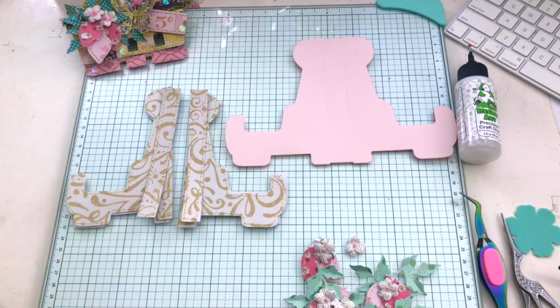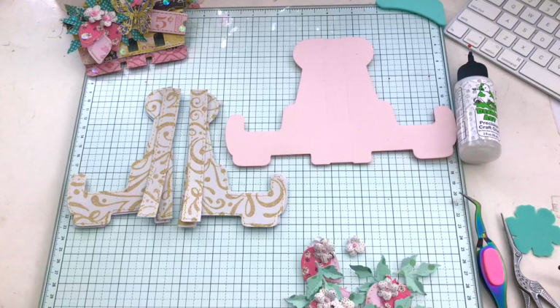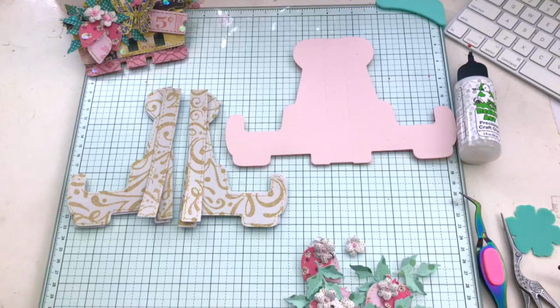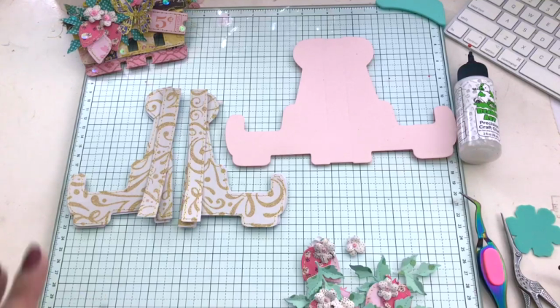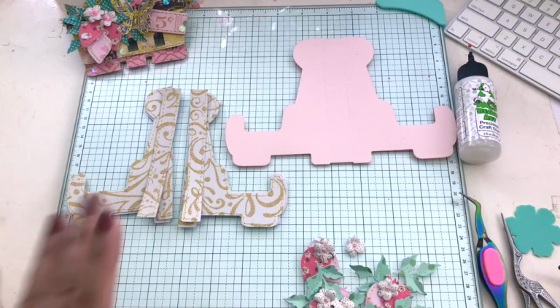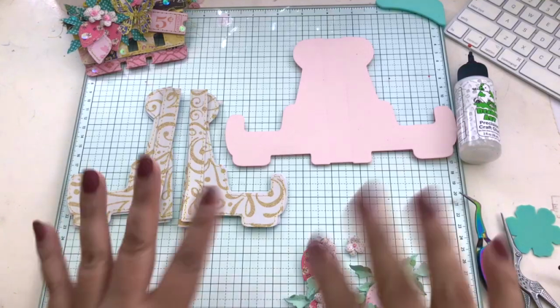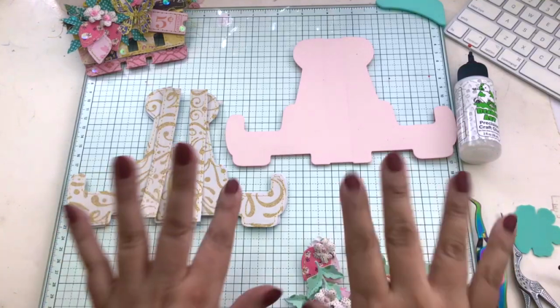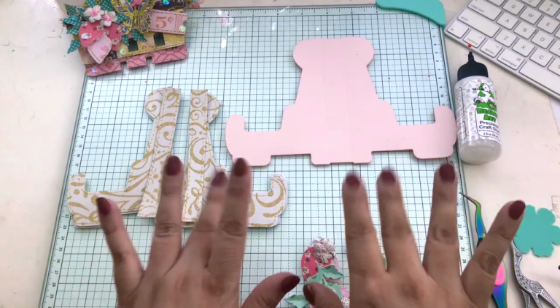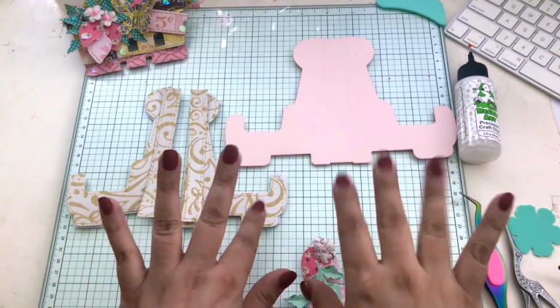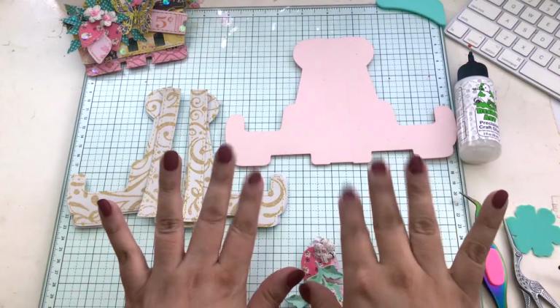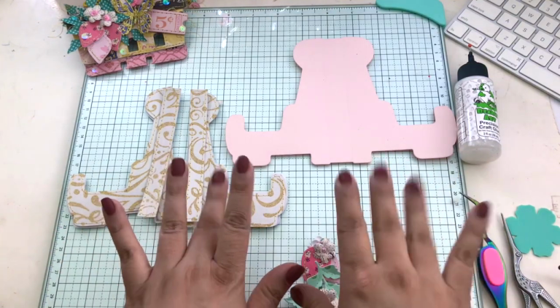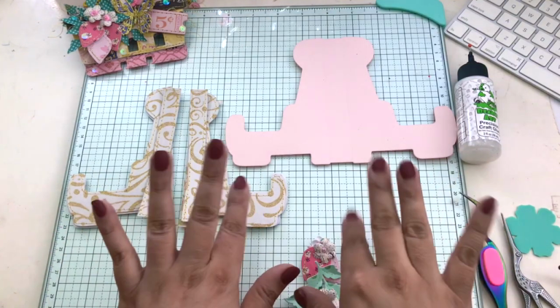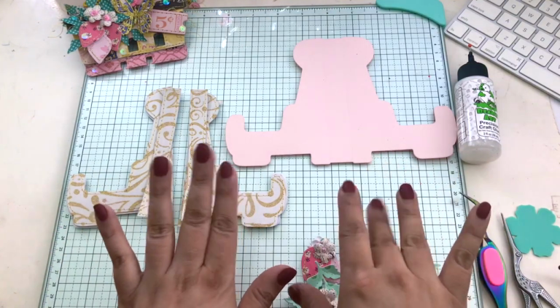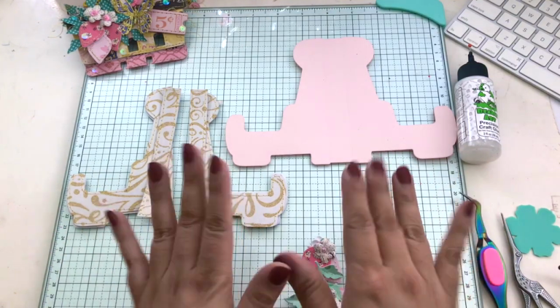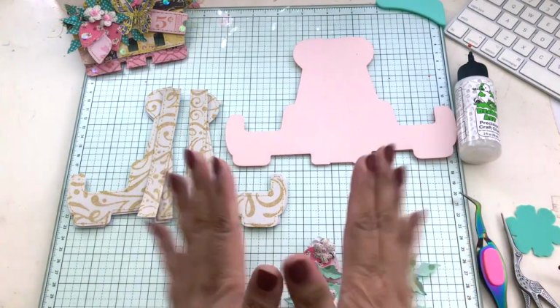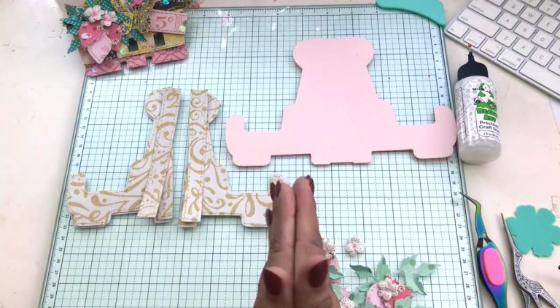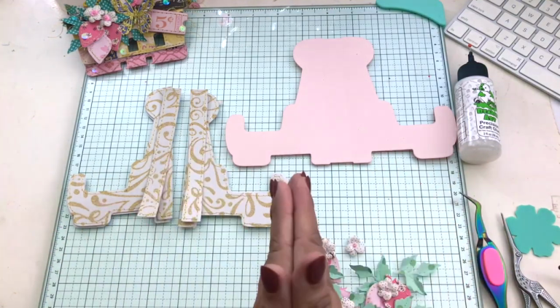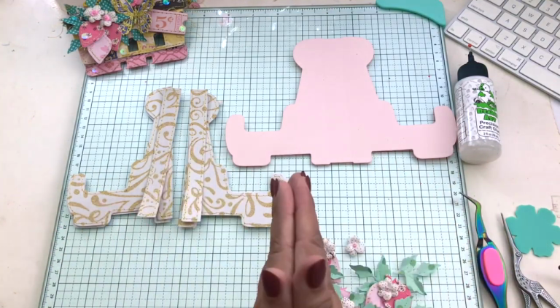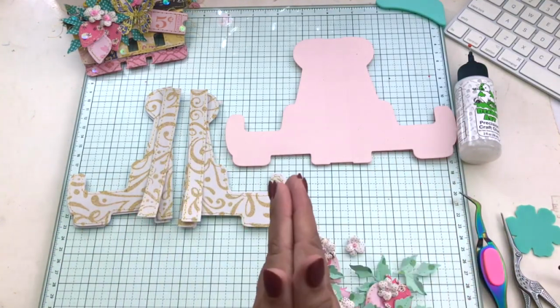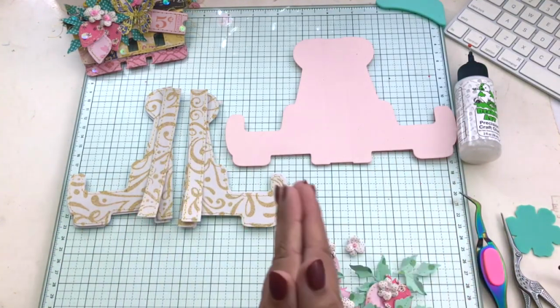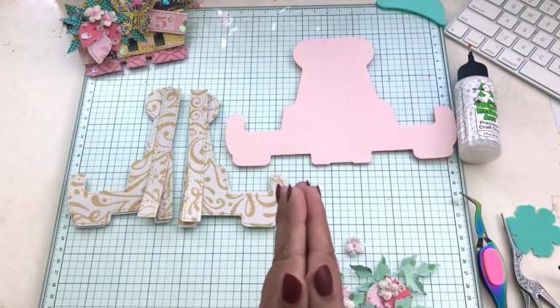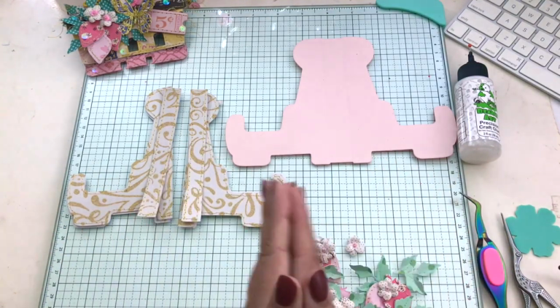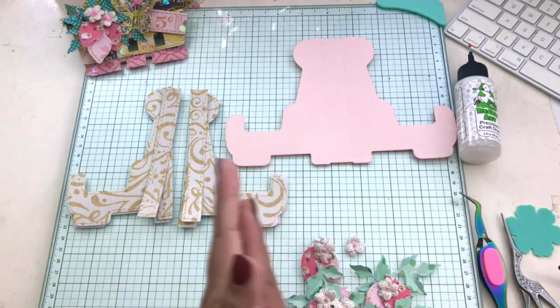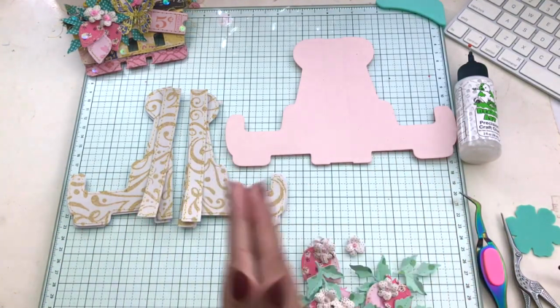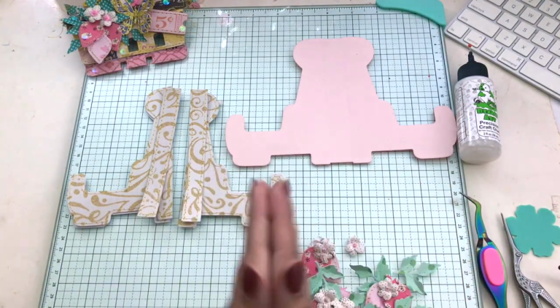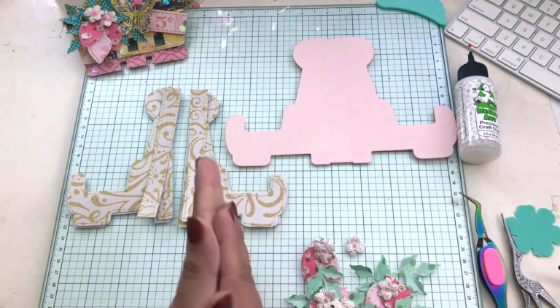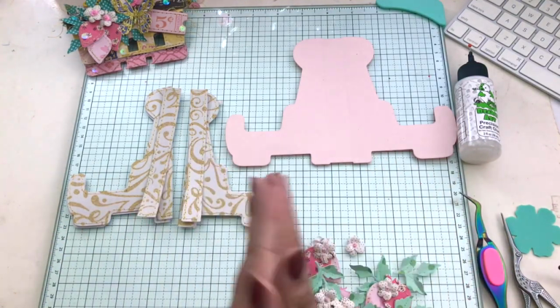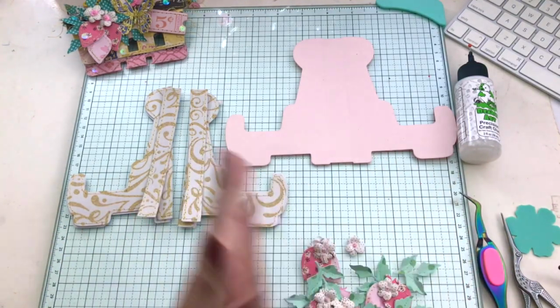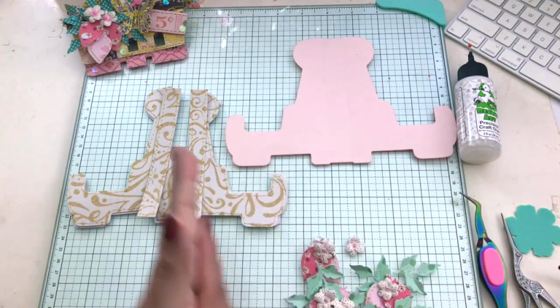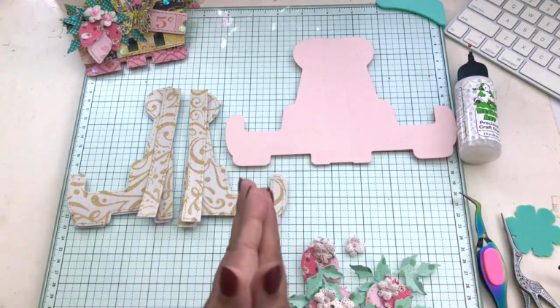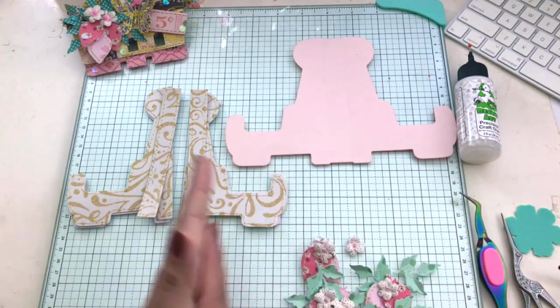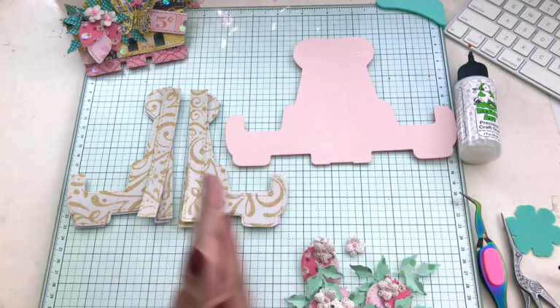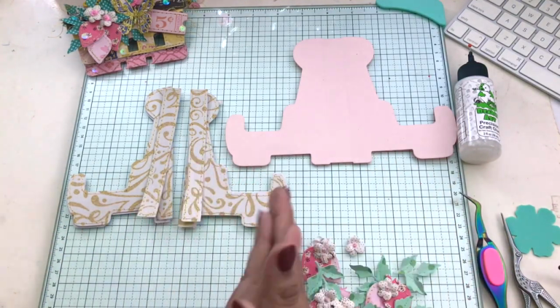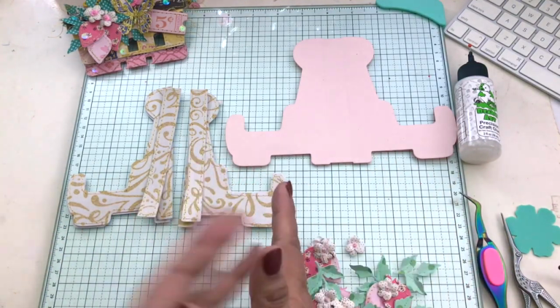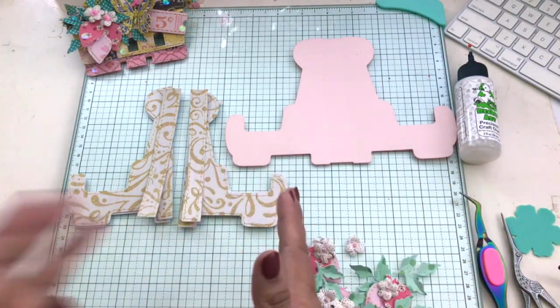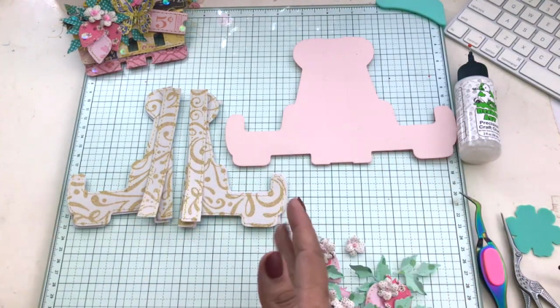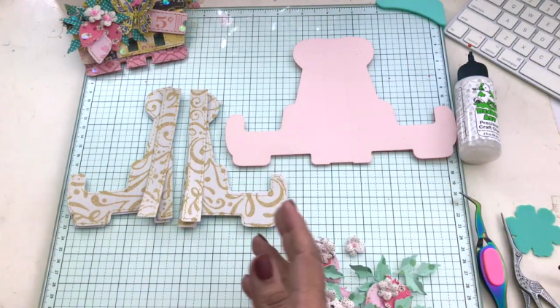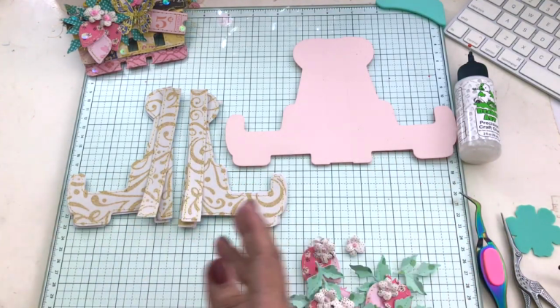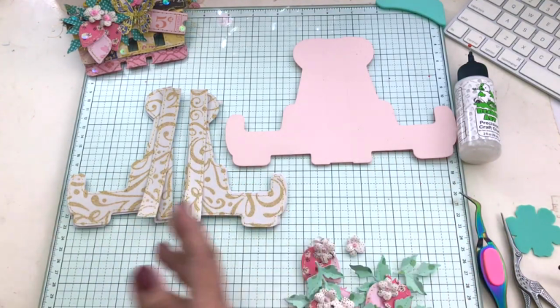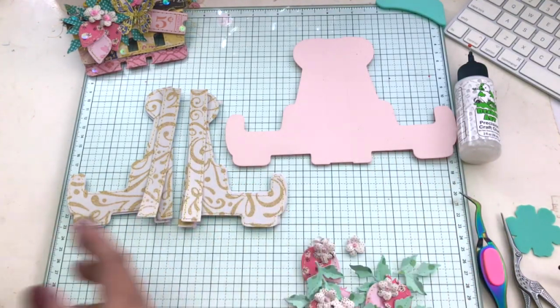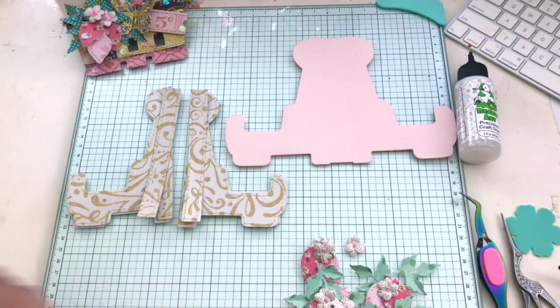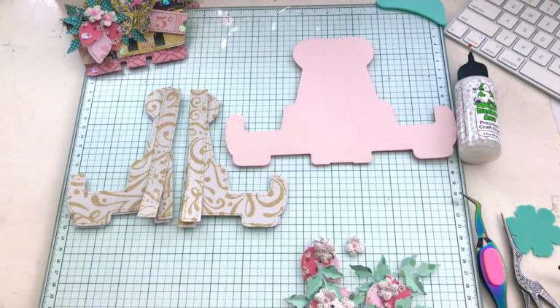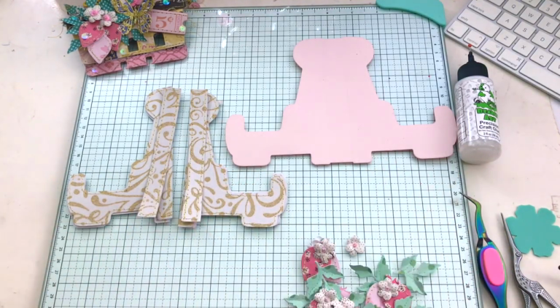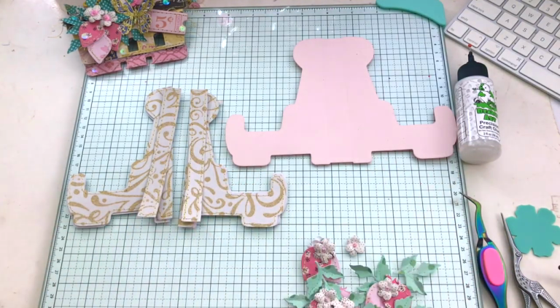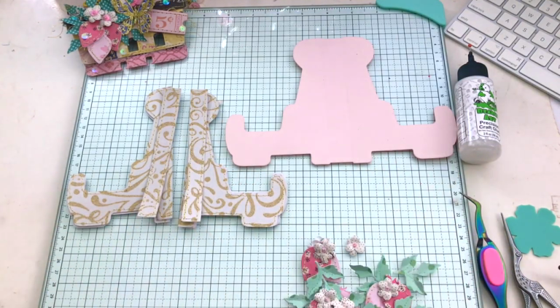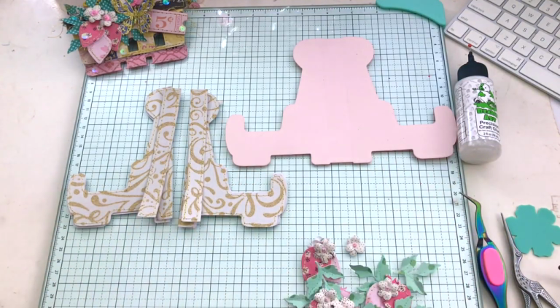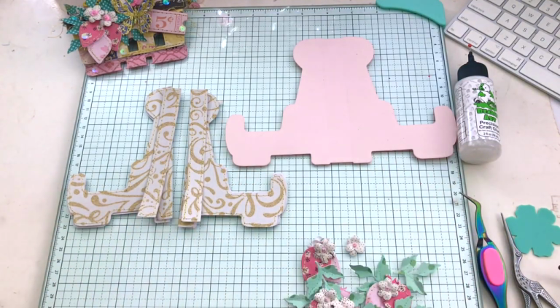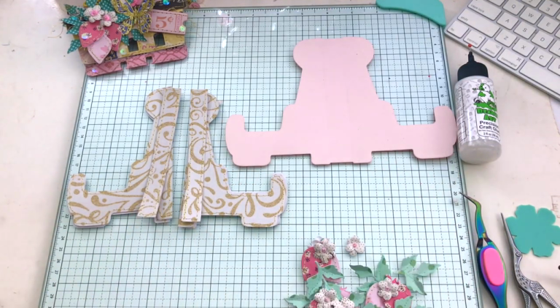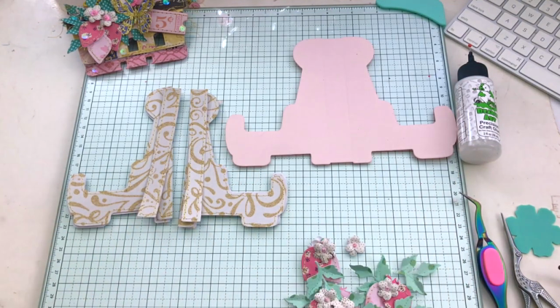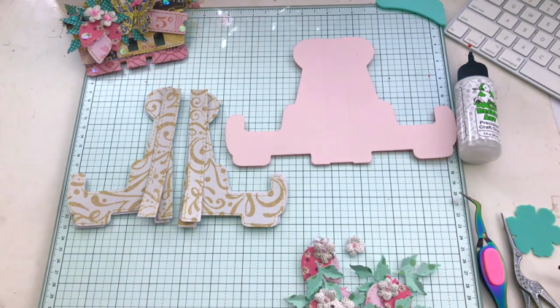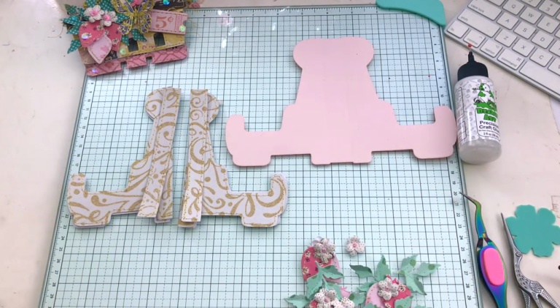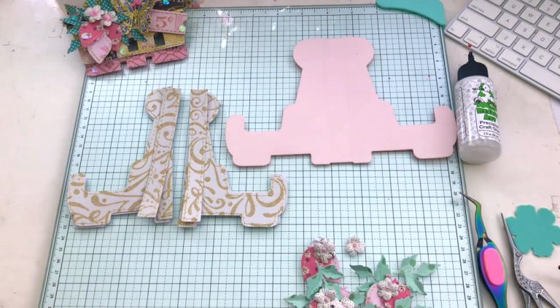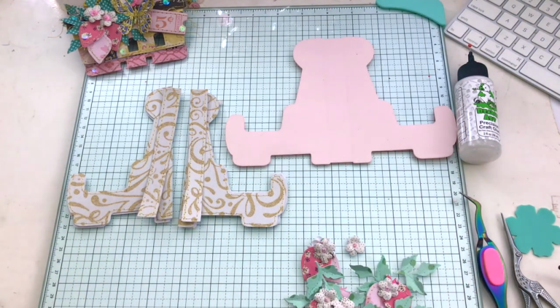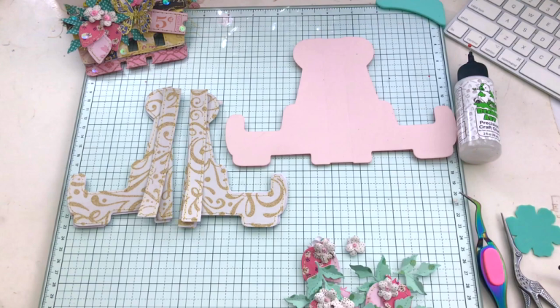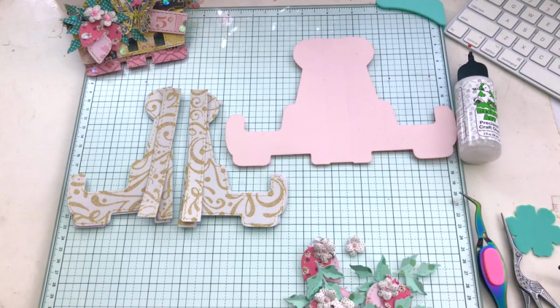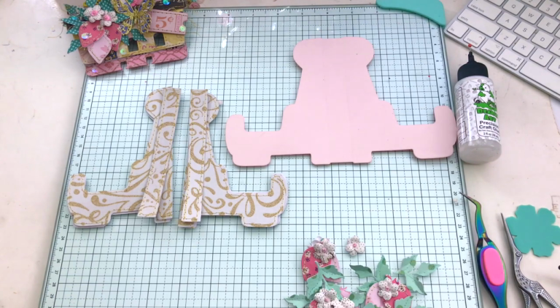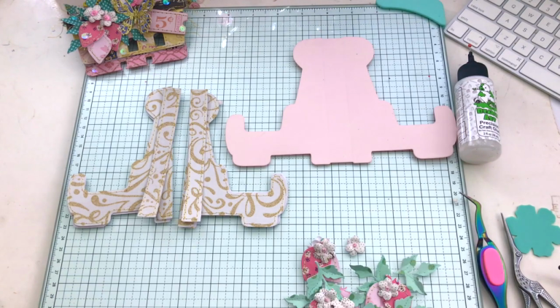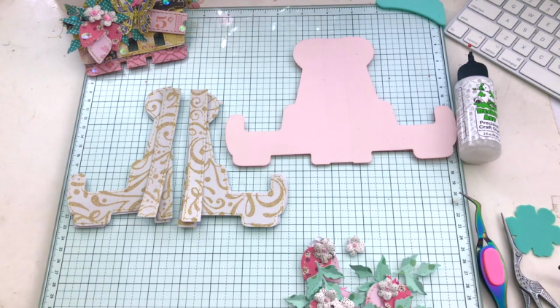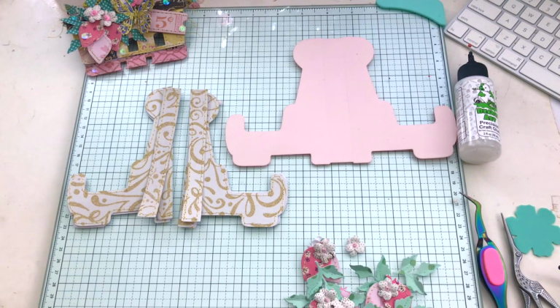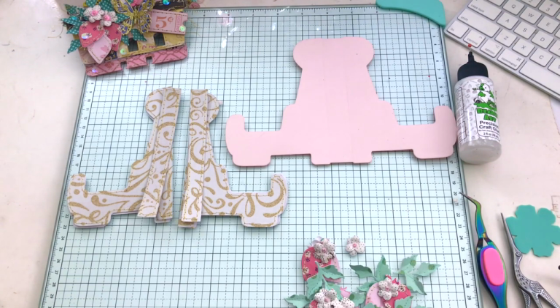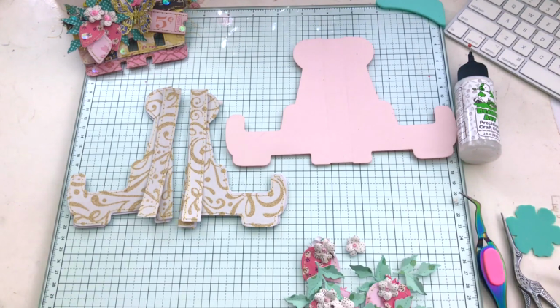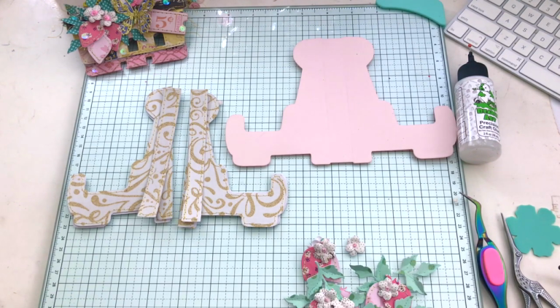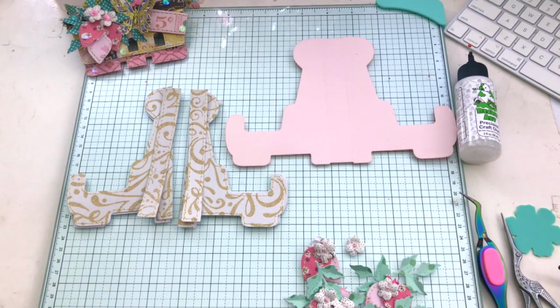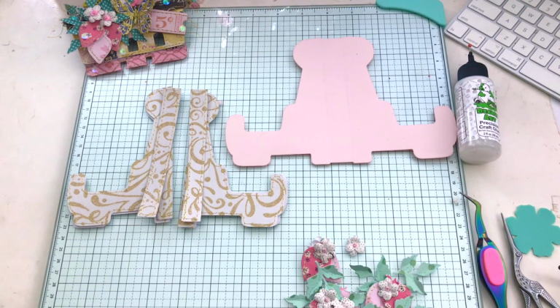Hello everyone, this is V — Buzzing with V. Today I'm making a card stand with ScrapDivaDesigns.com.